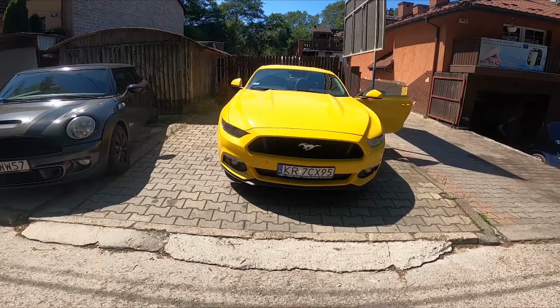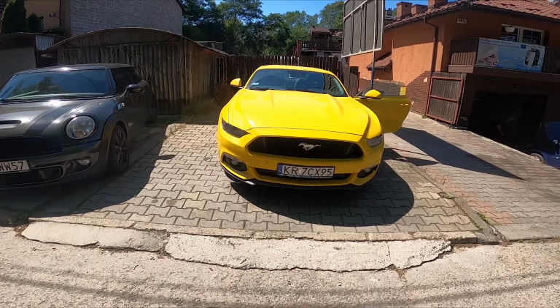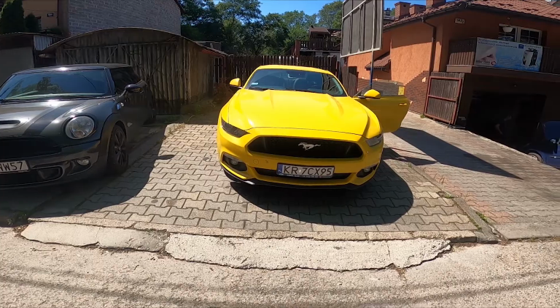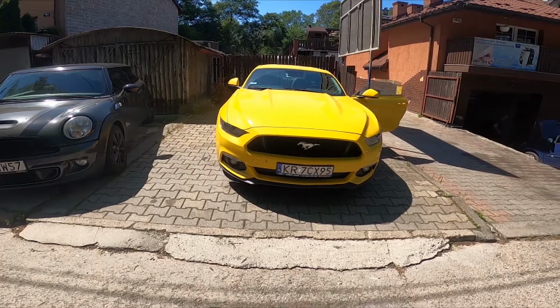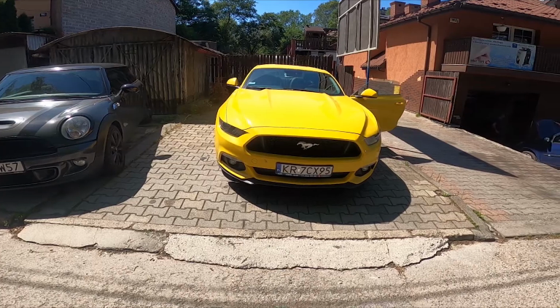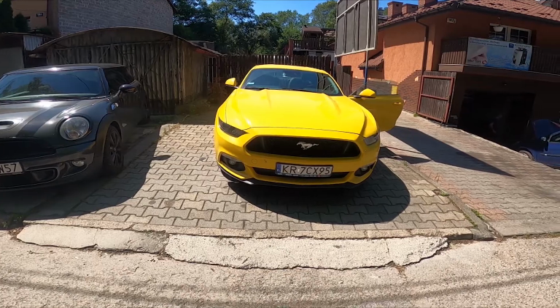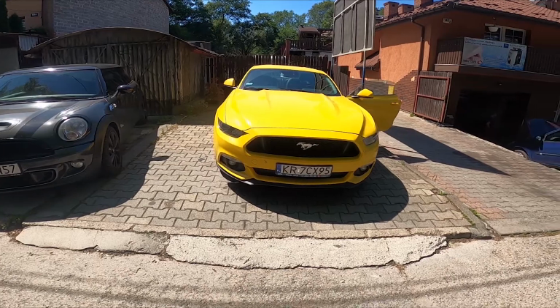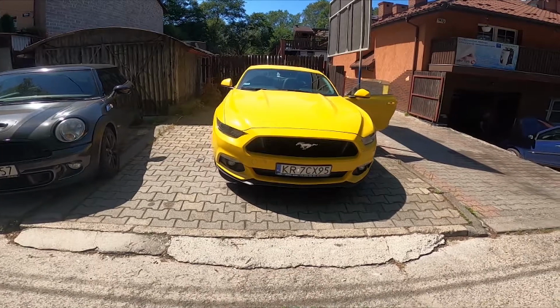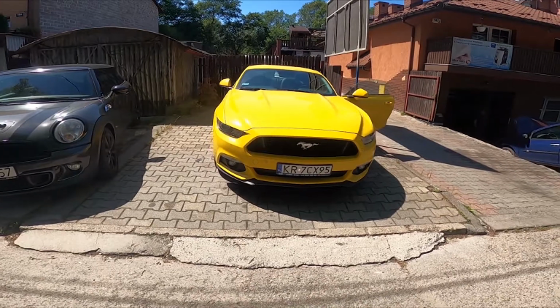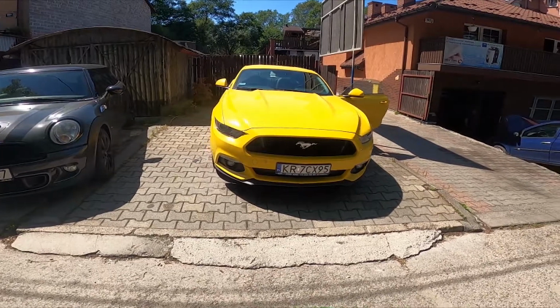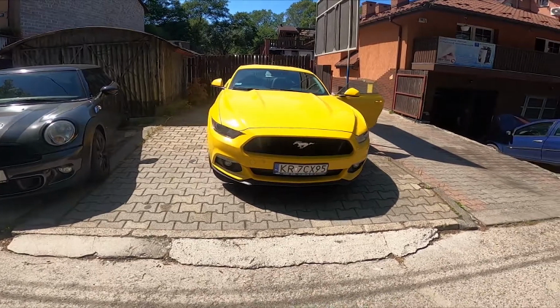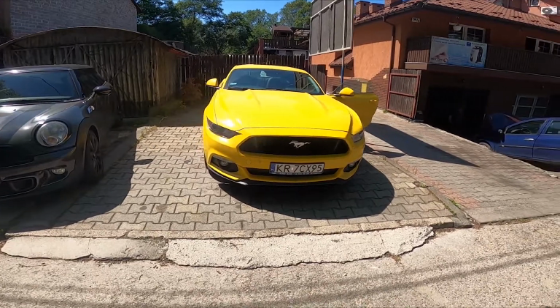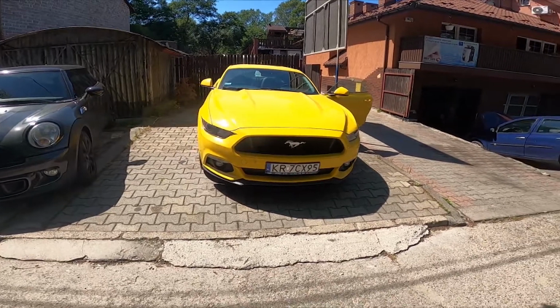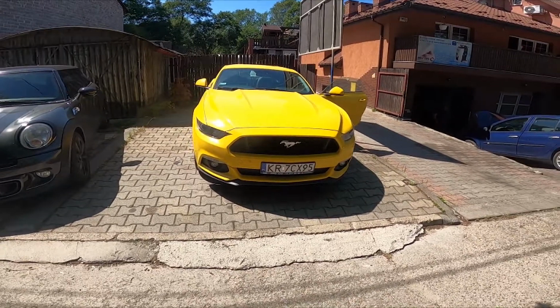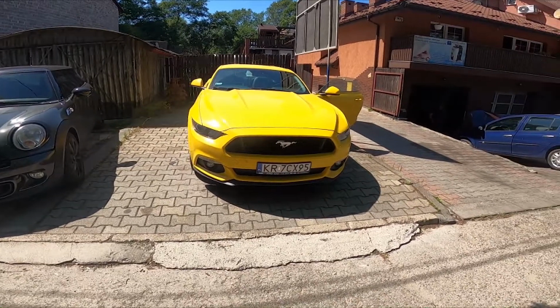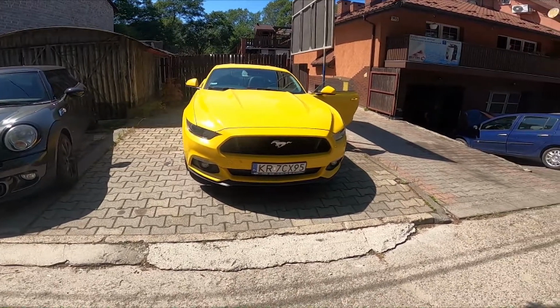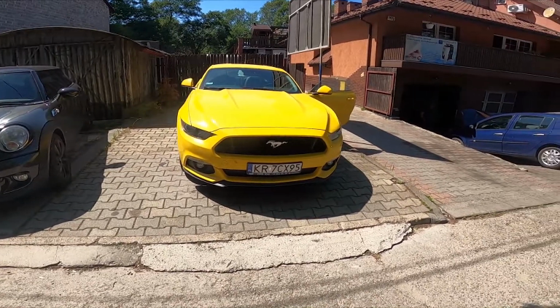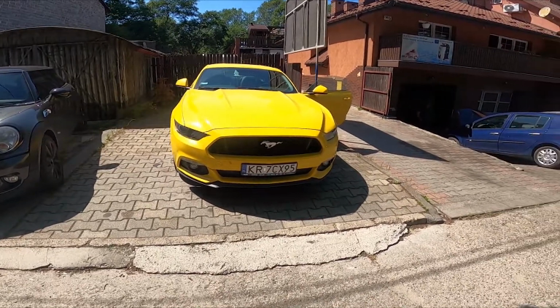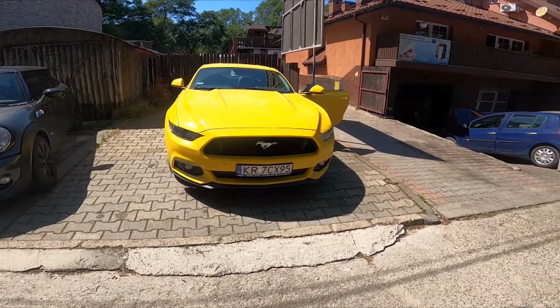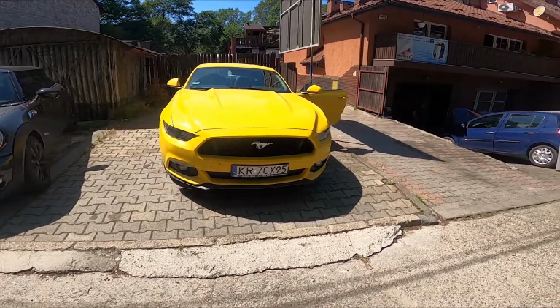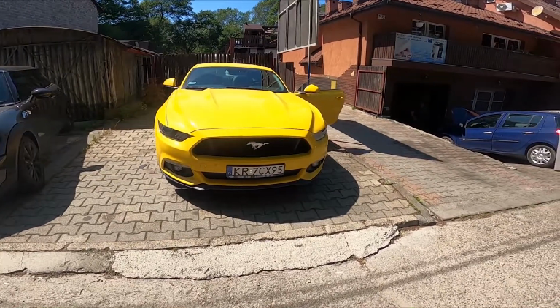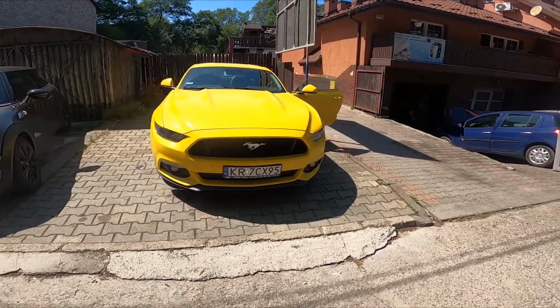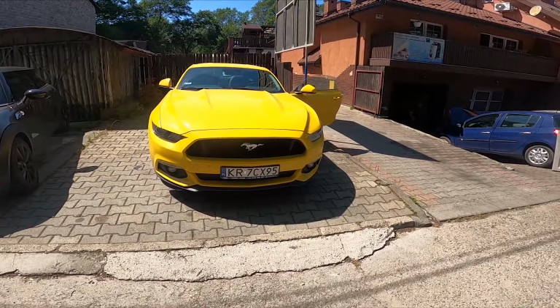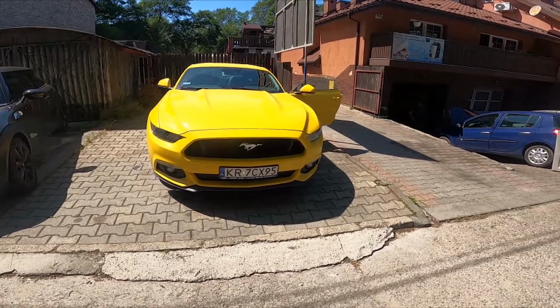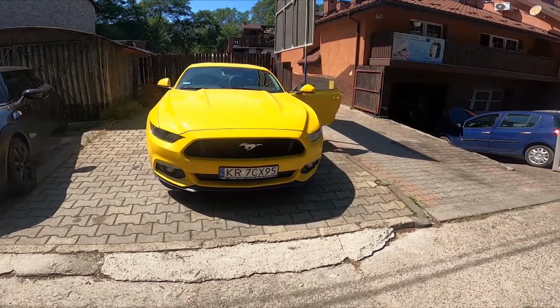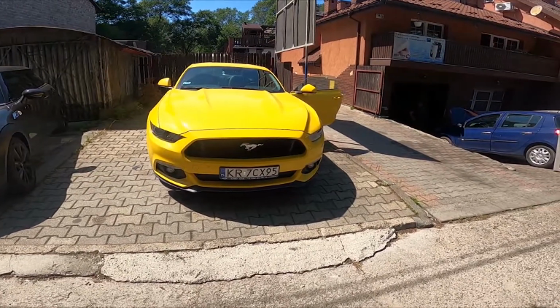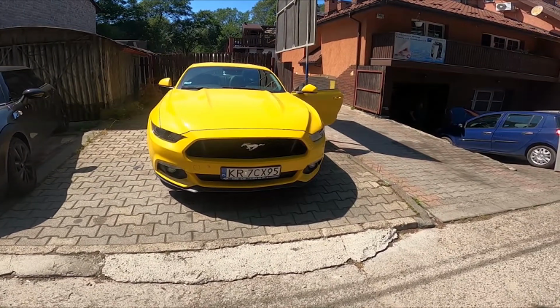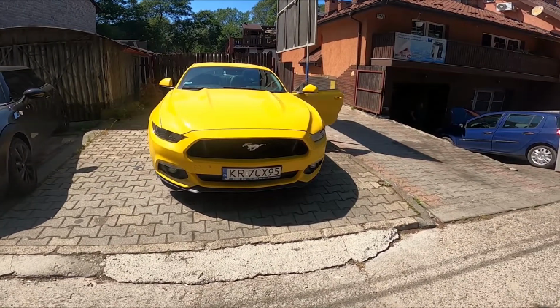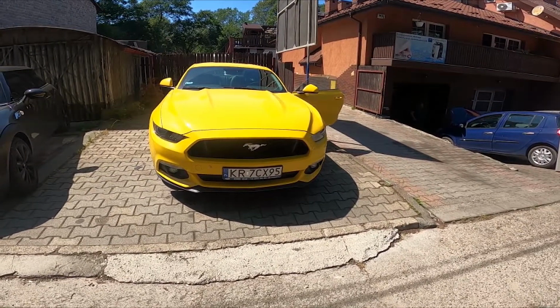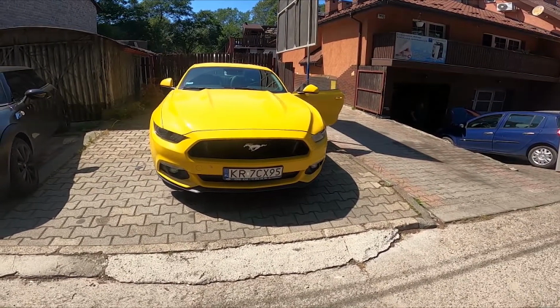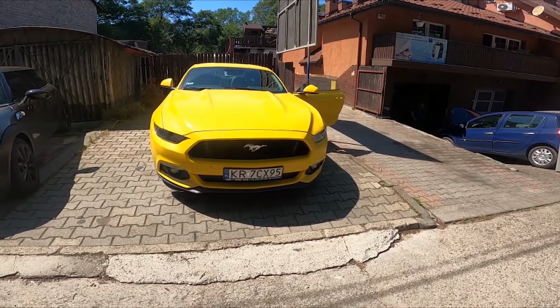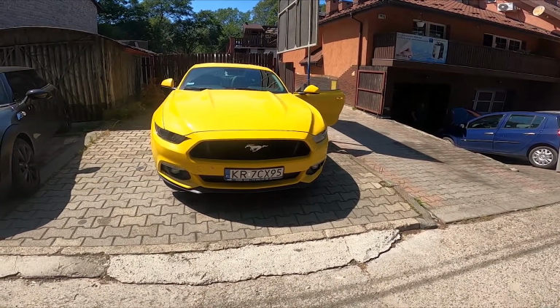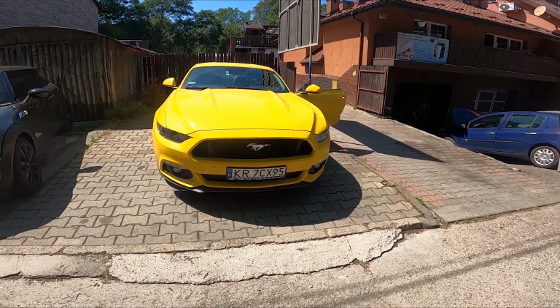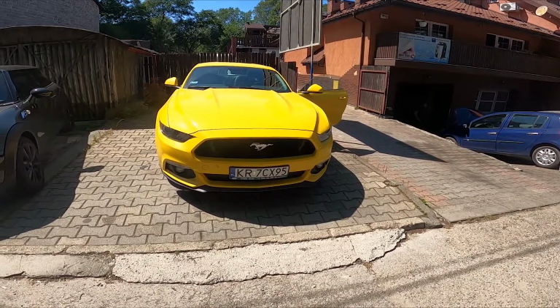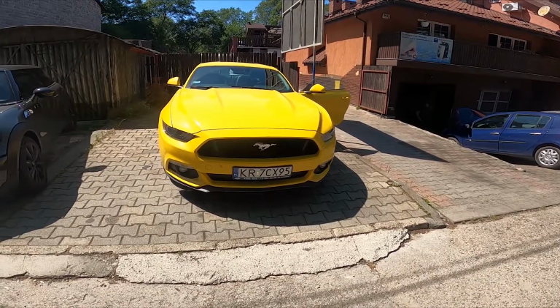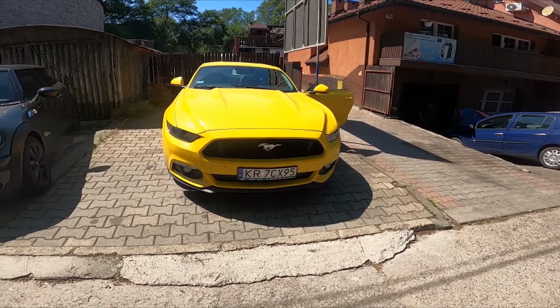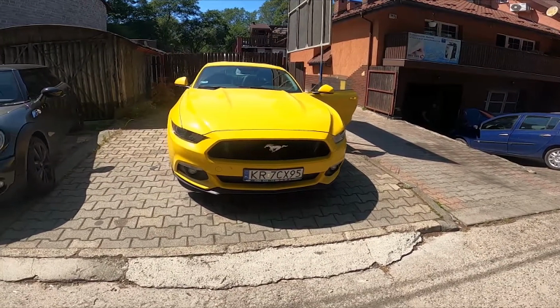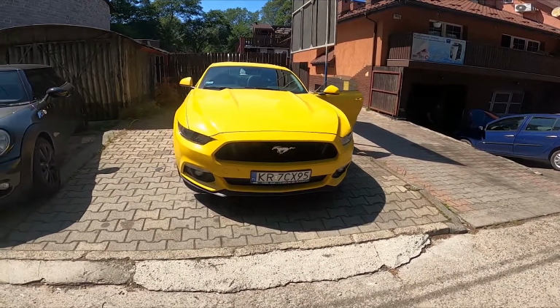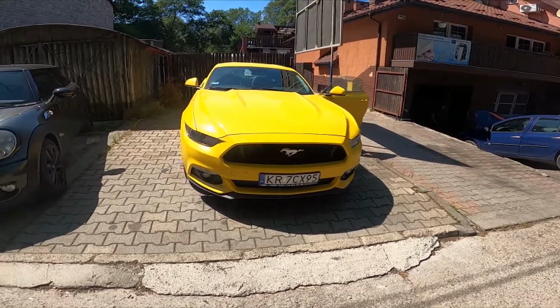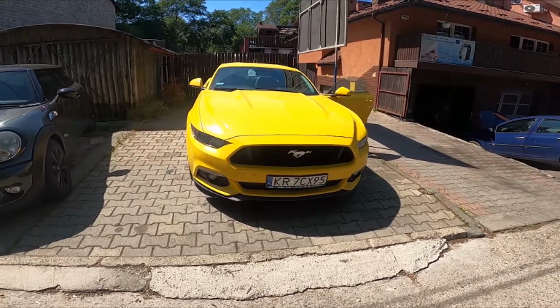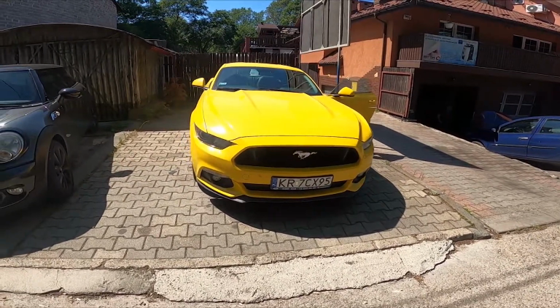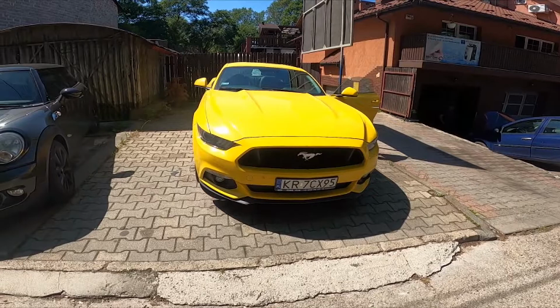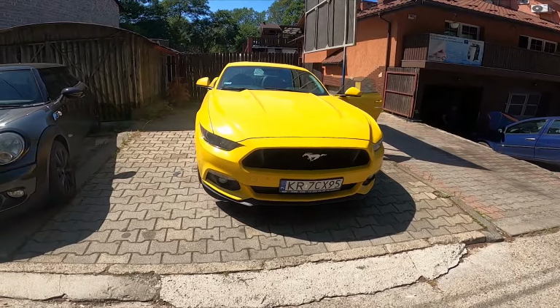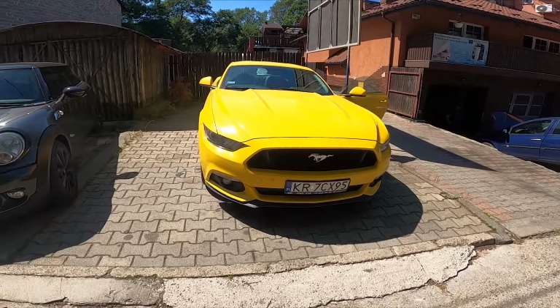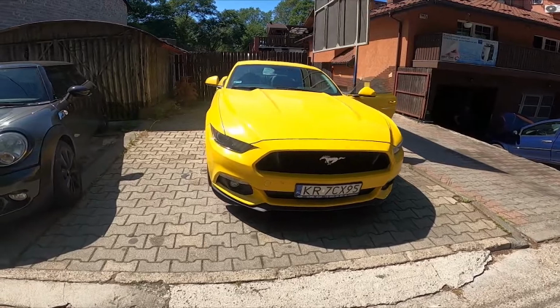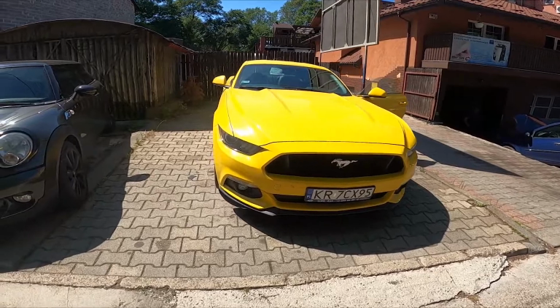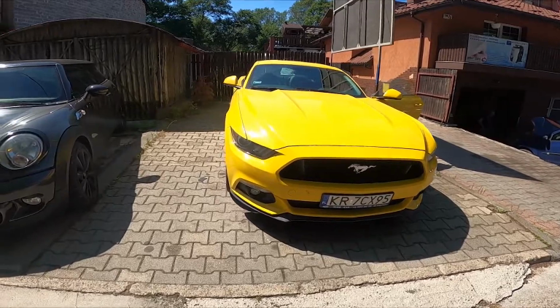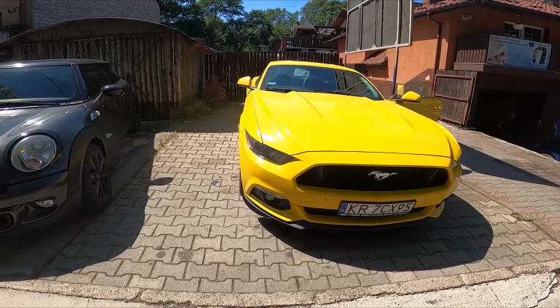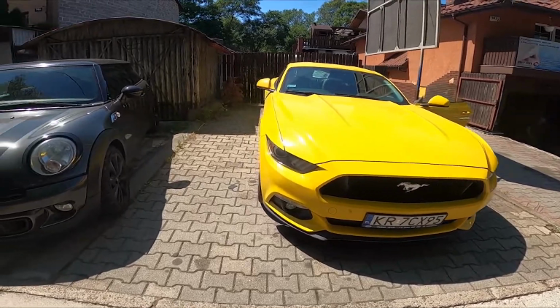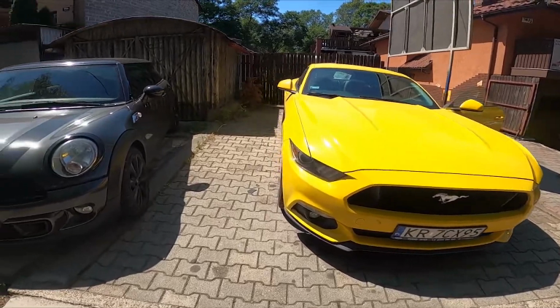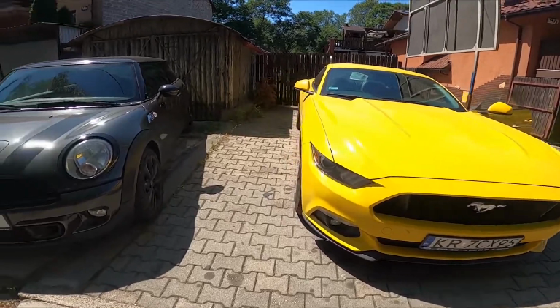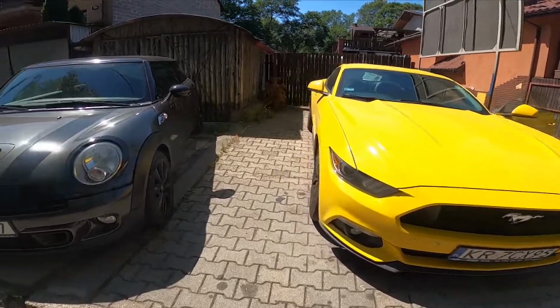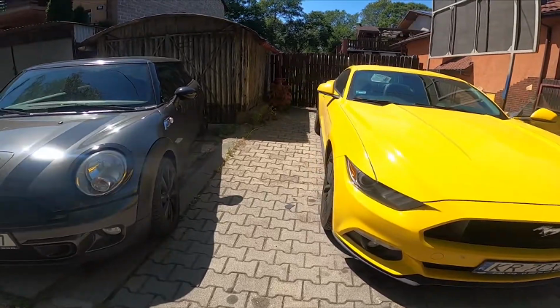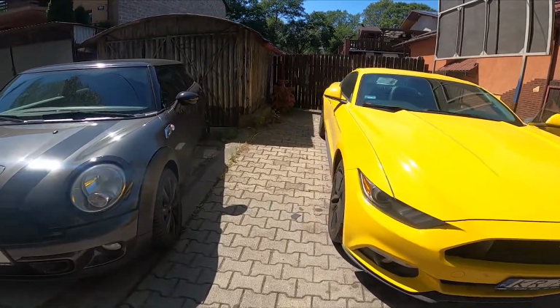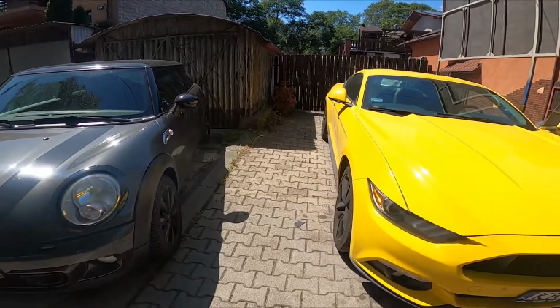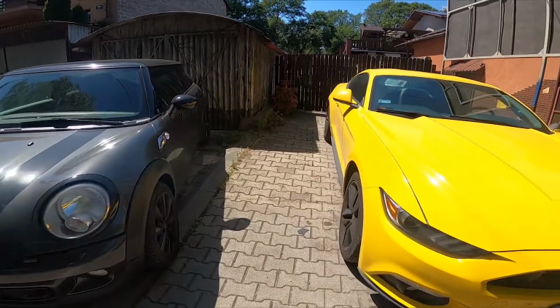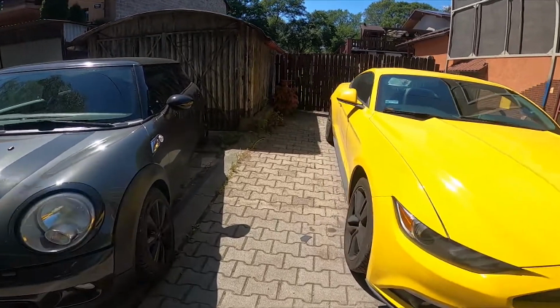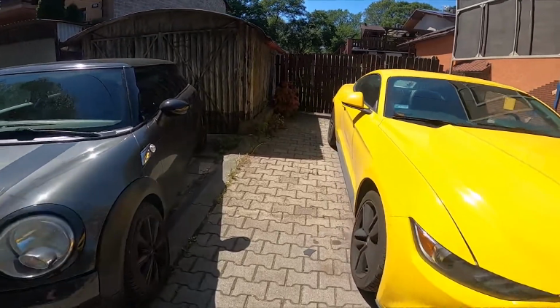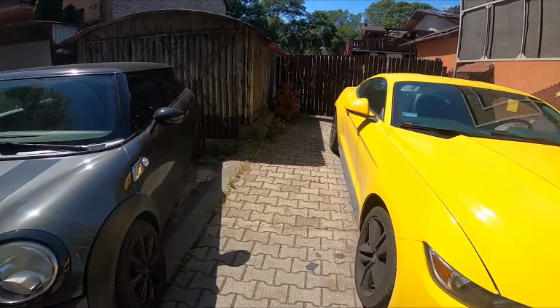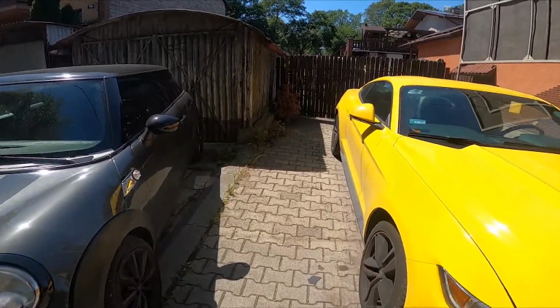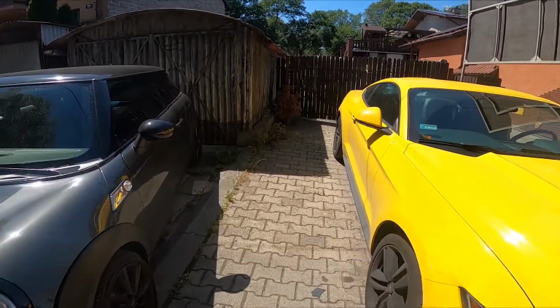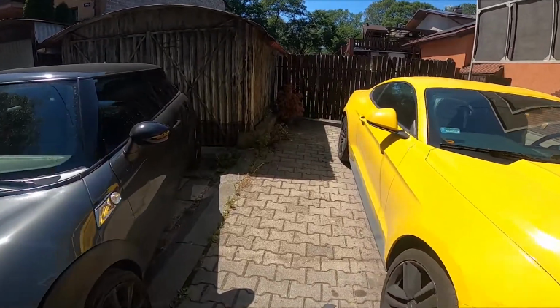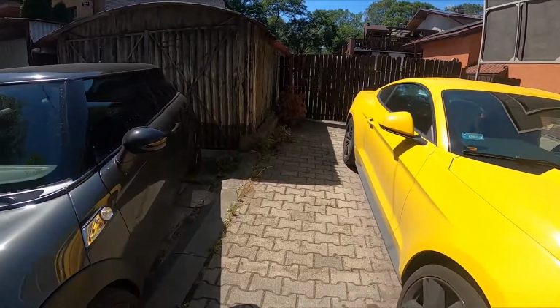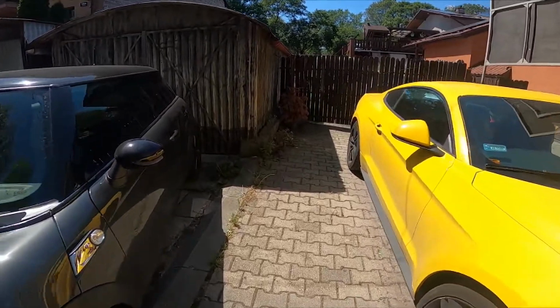Hello, in front of me I've got a Ford Mustang. In this video I'll show you where the VIN number is located on the car.